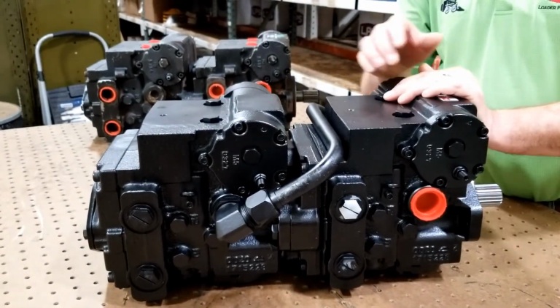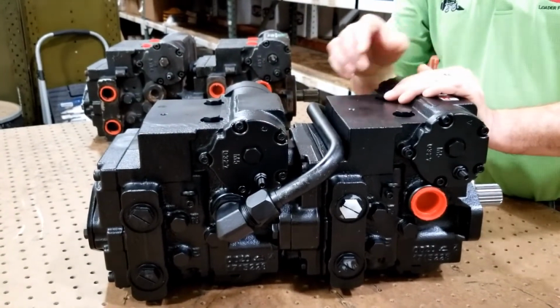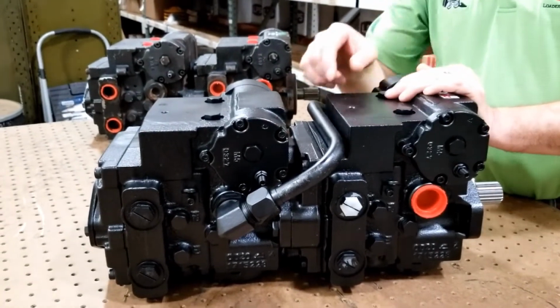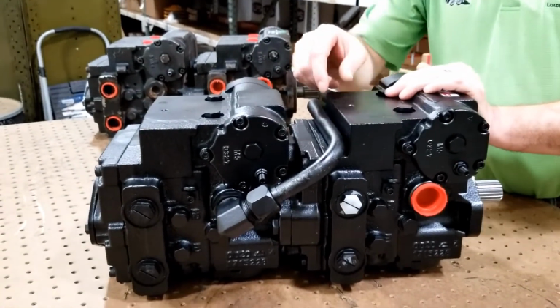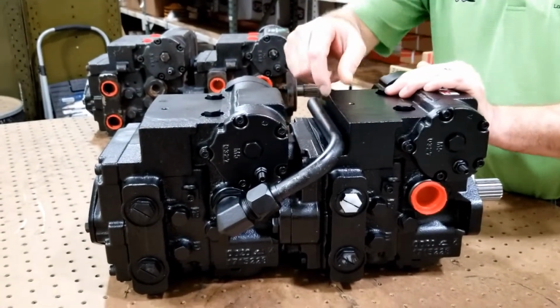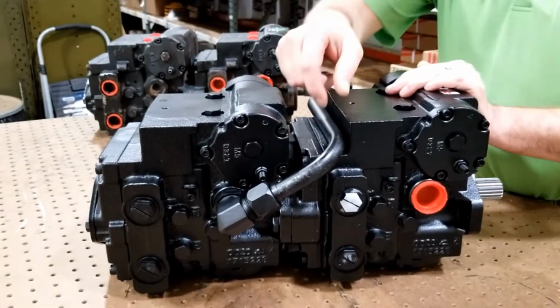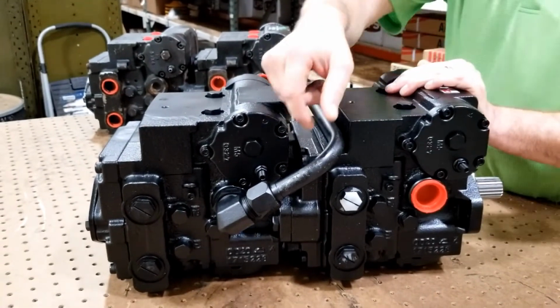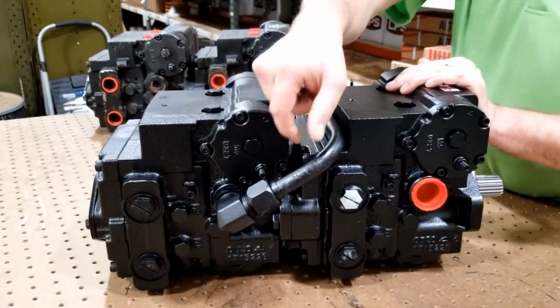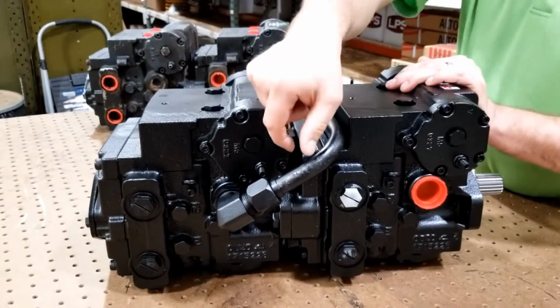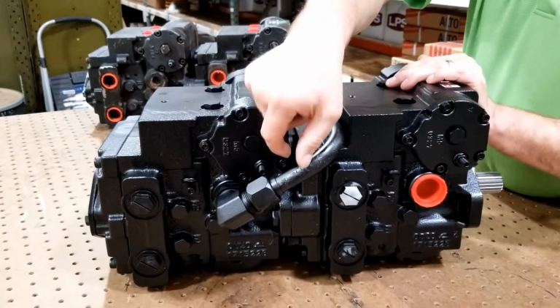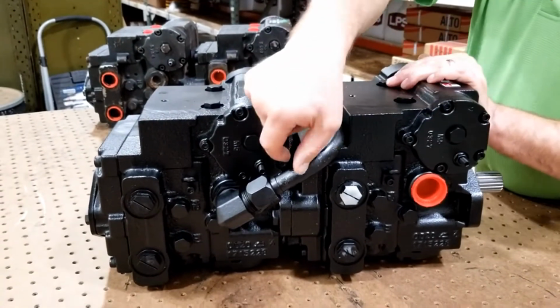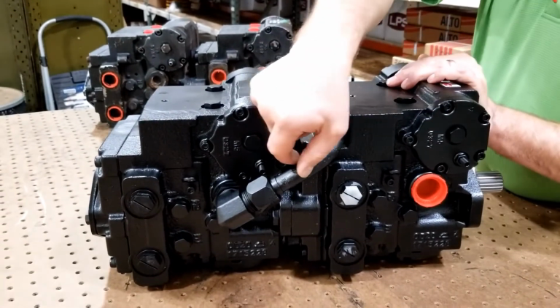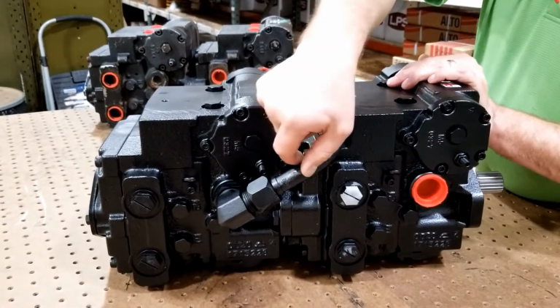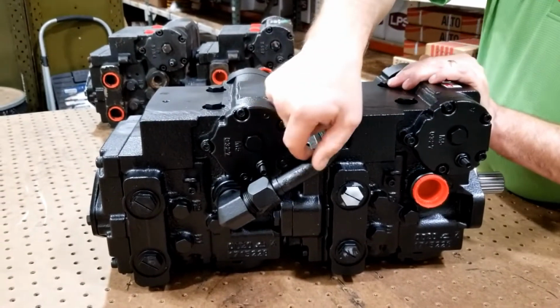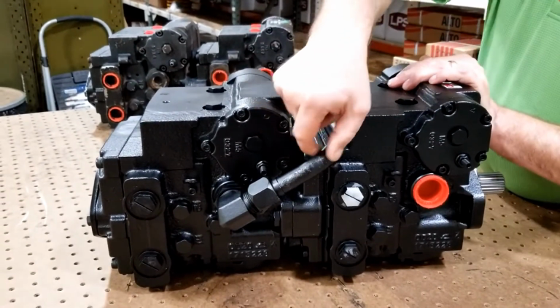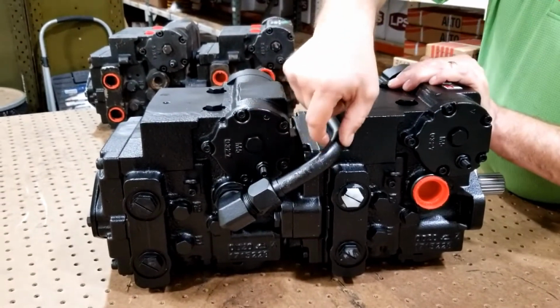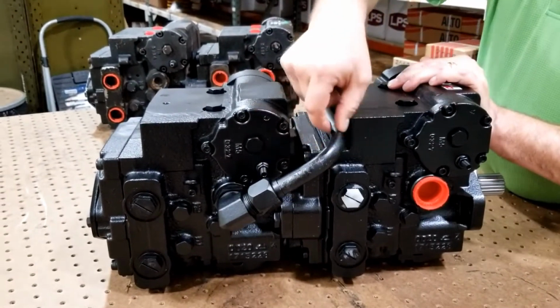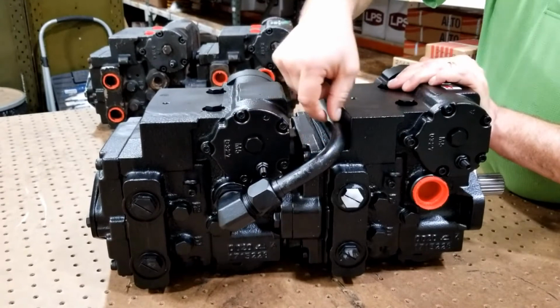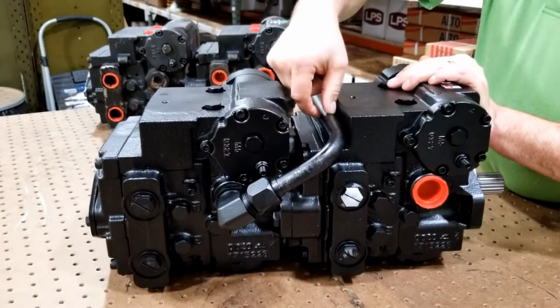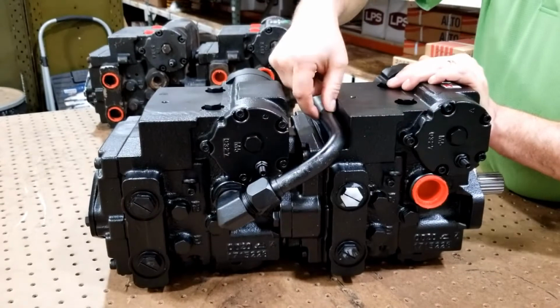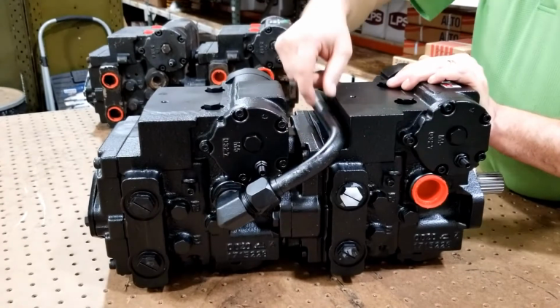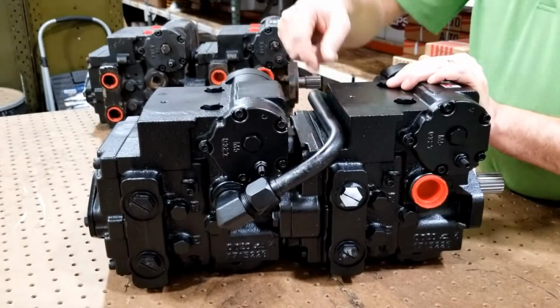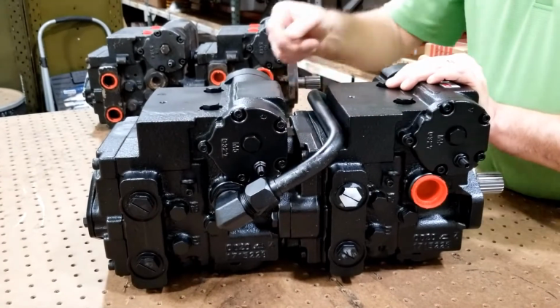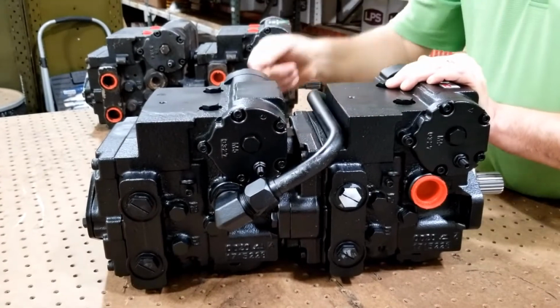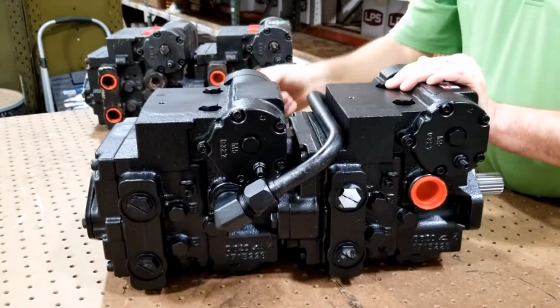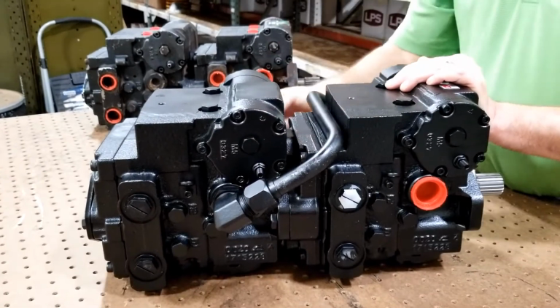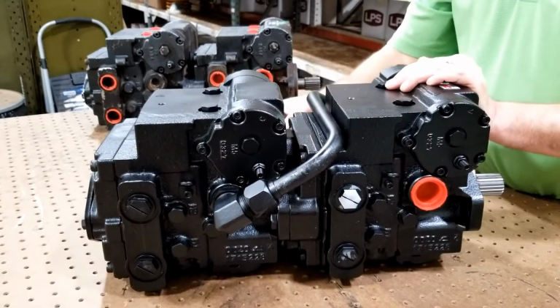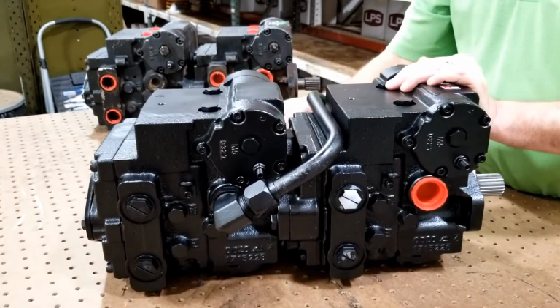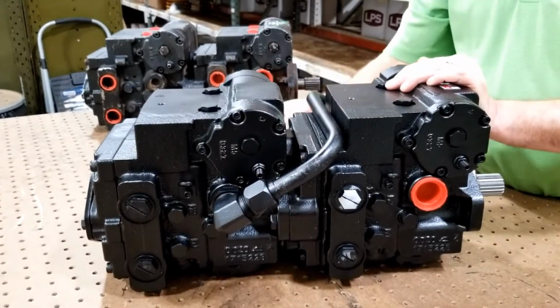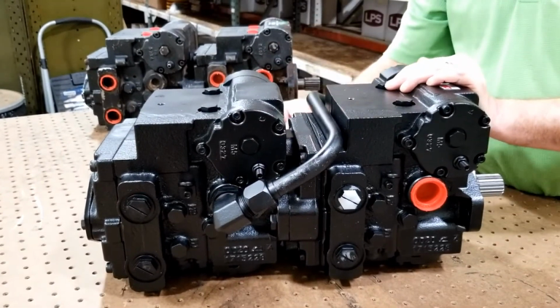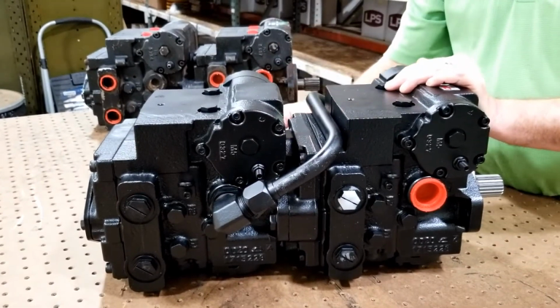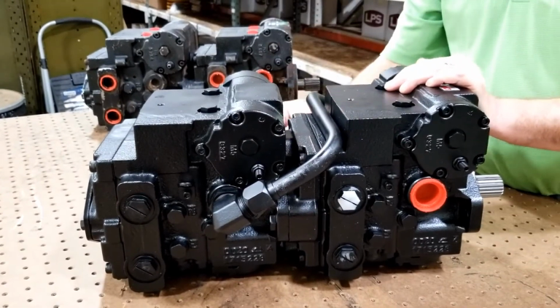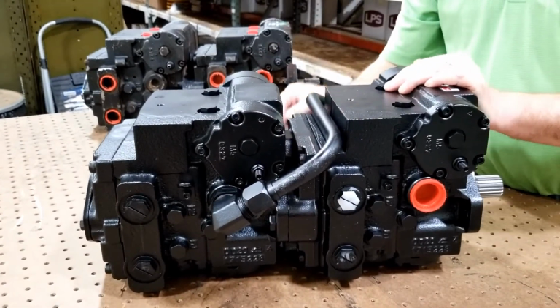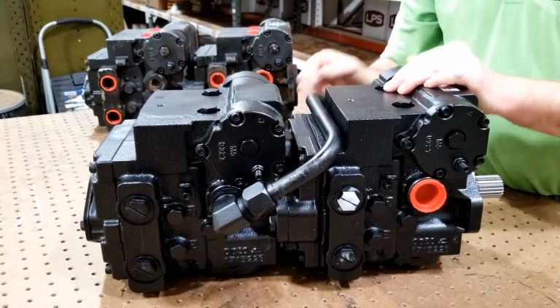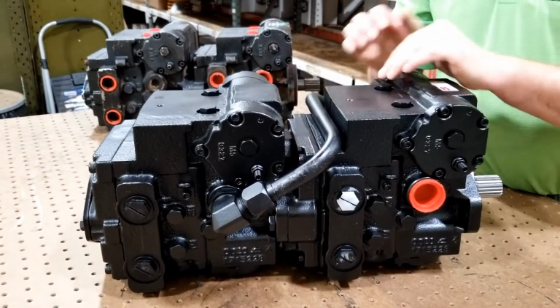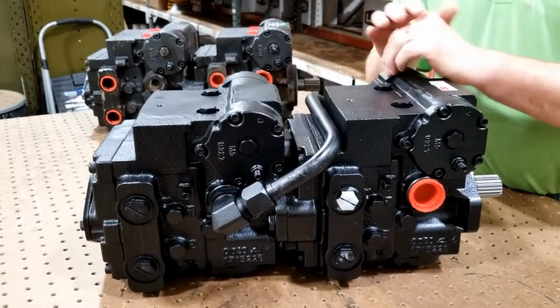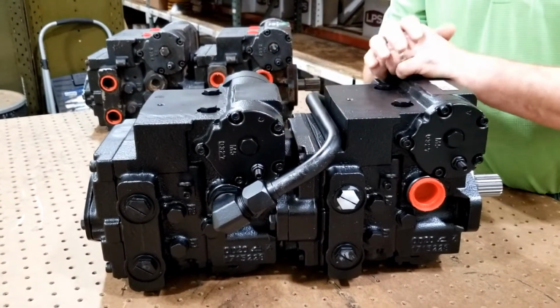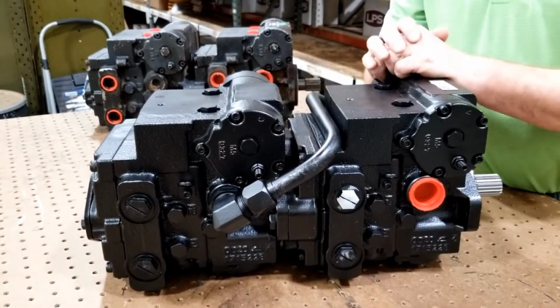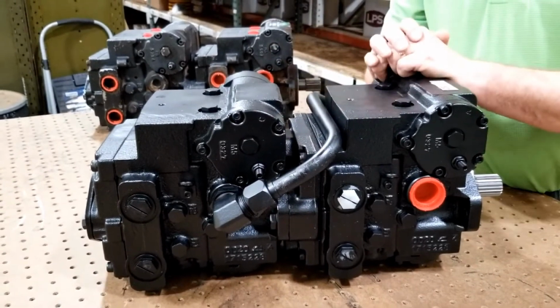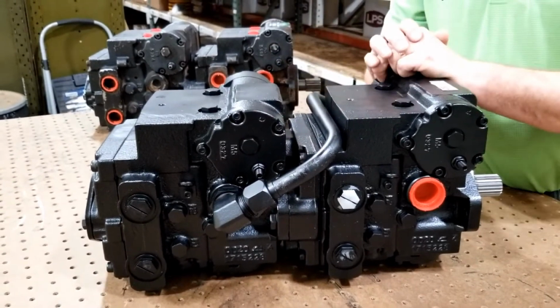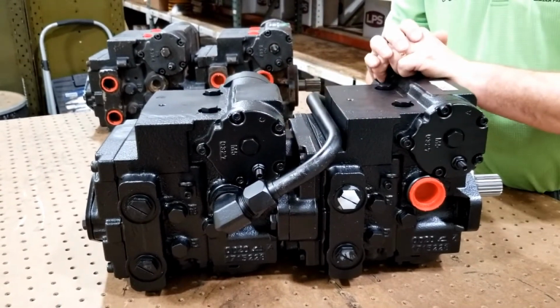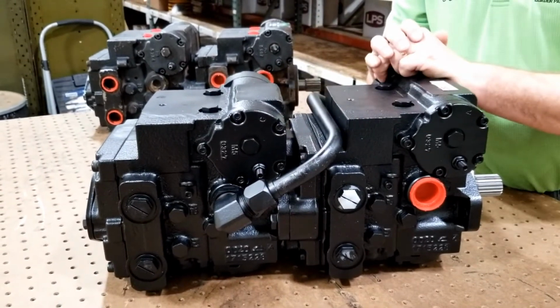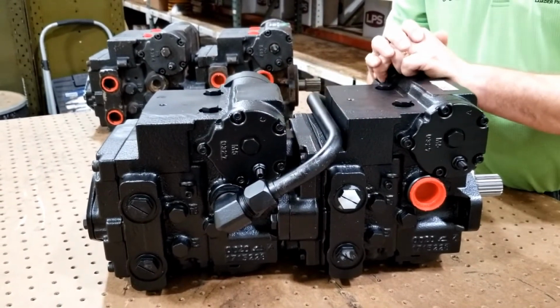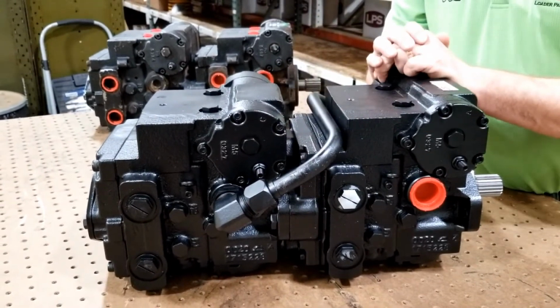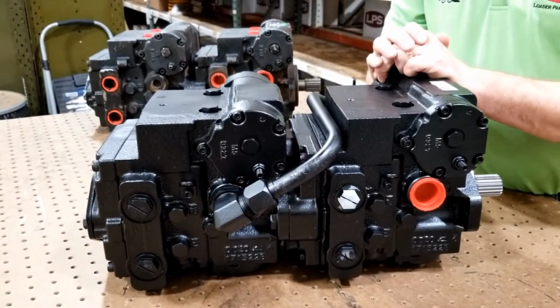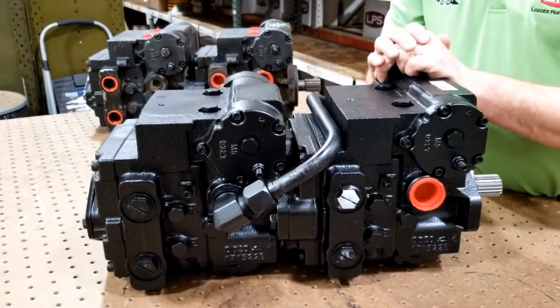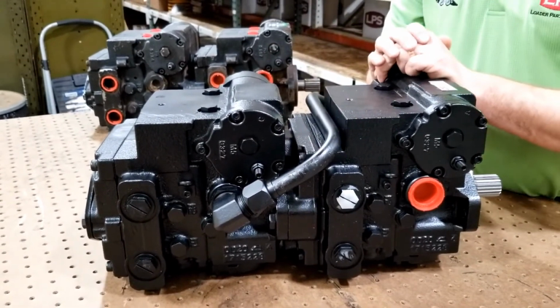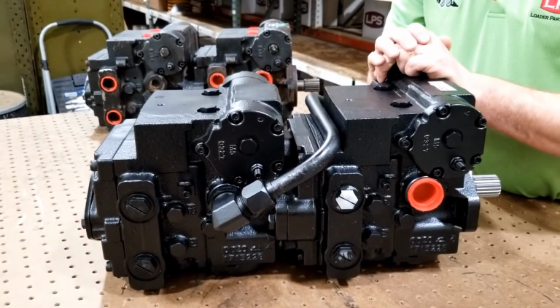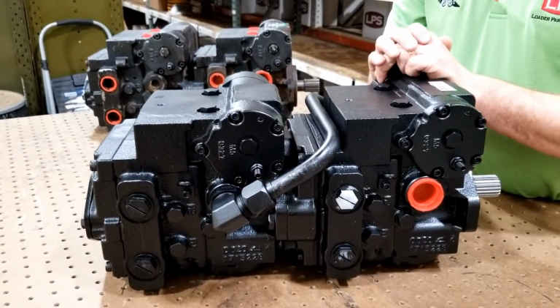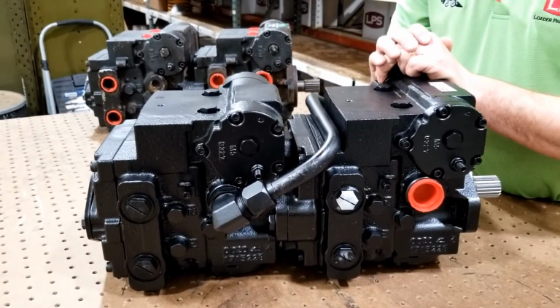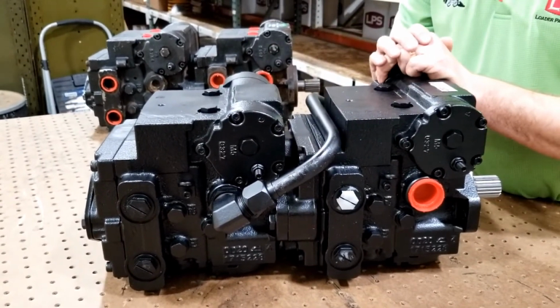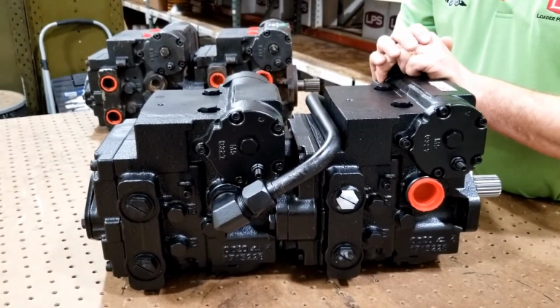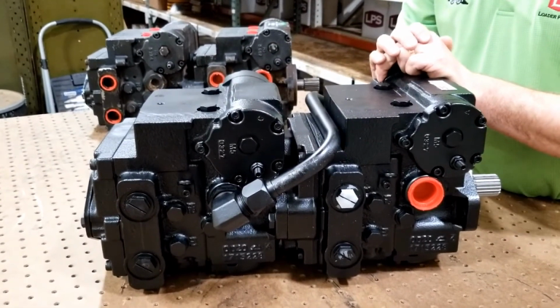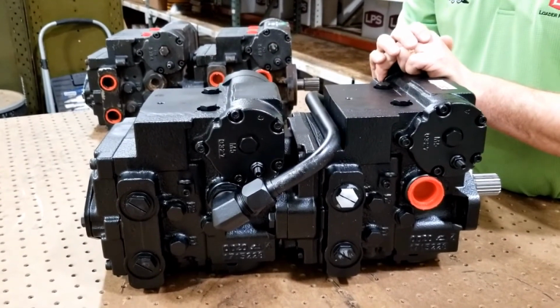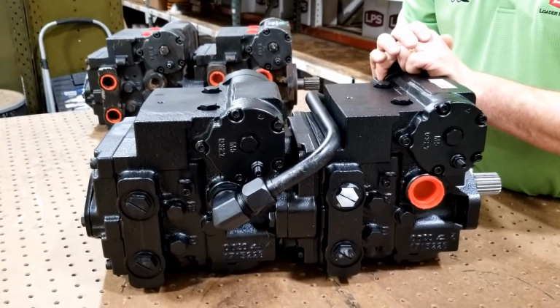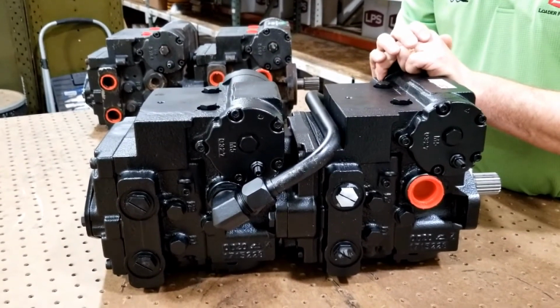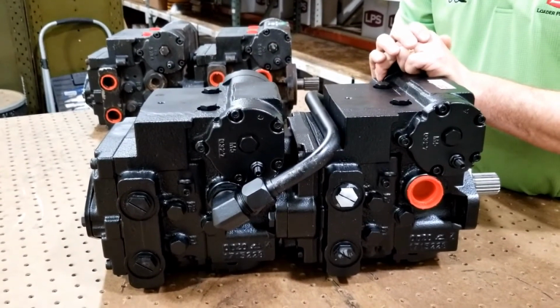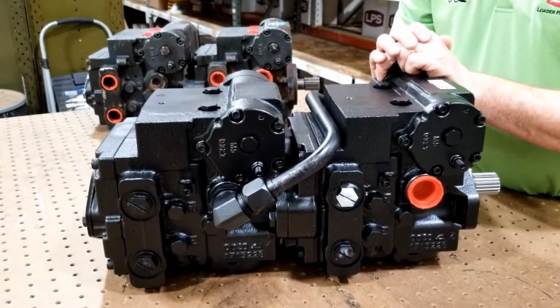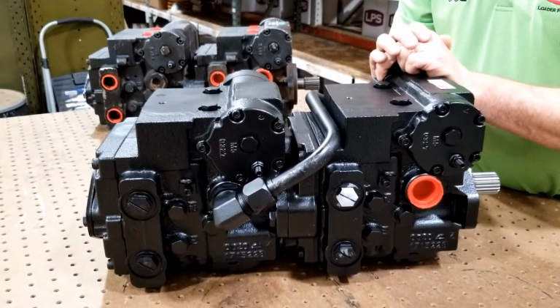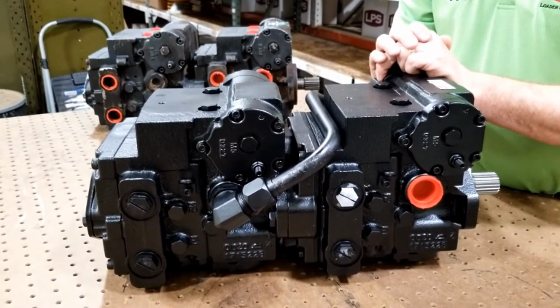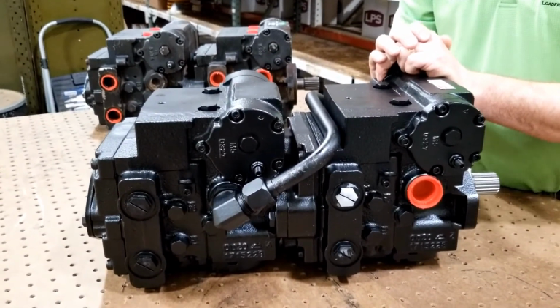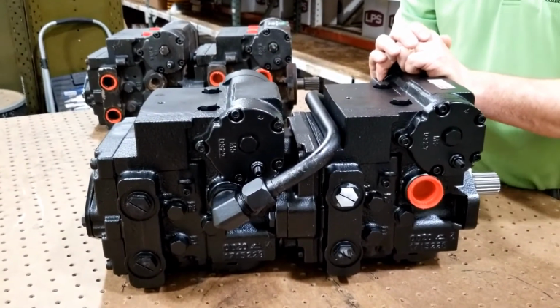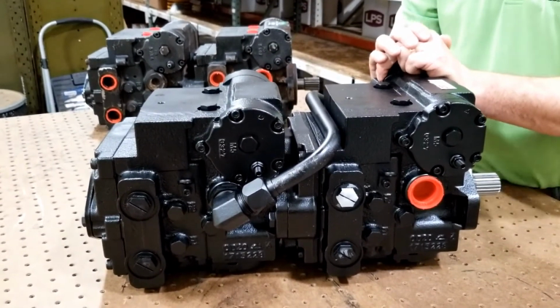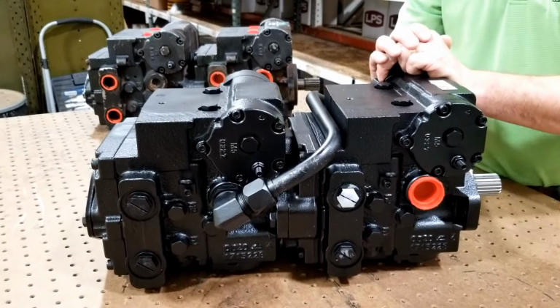We've added external case drain and charge lines, and I want to show you how that will look in your skid loader.